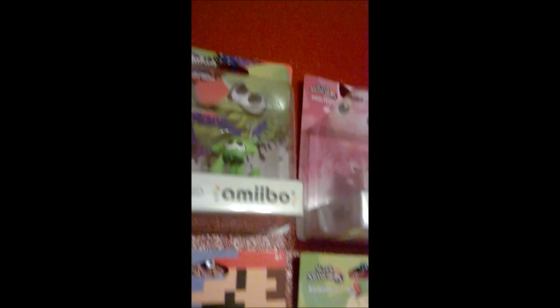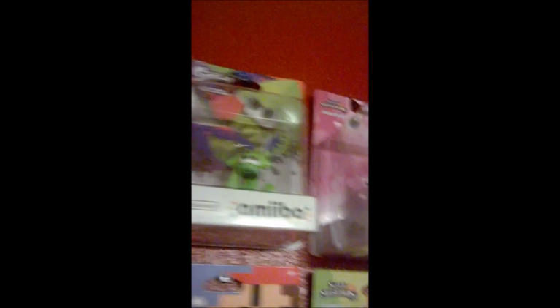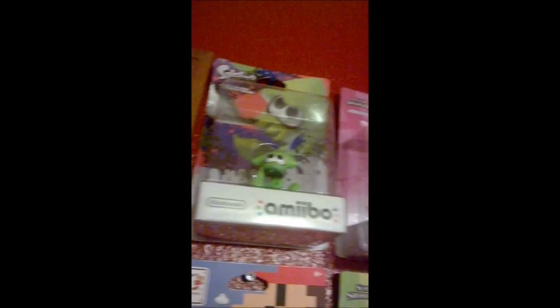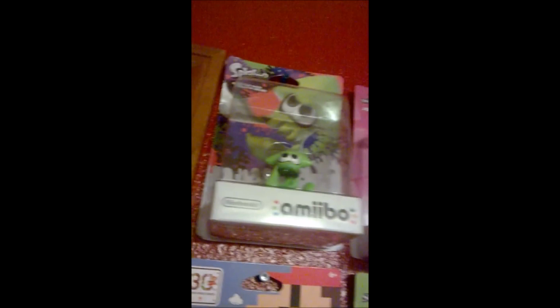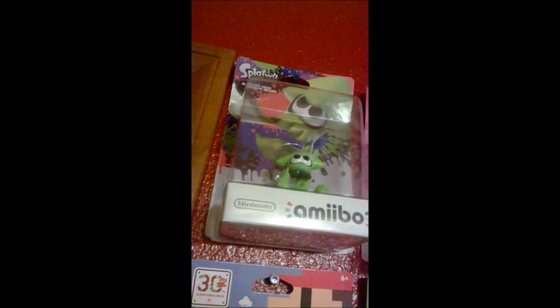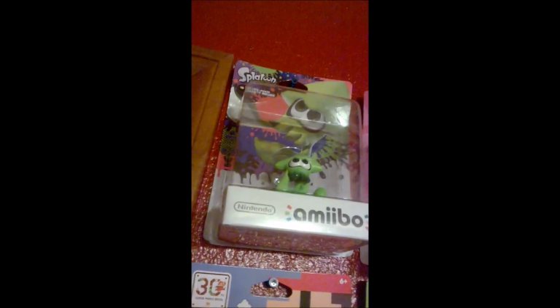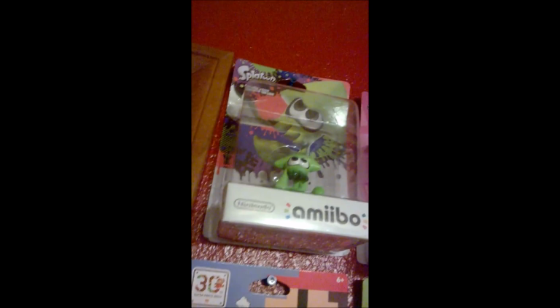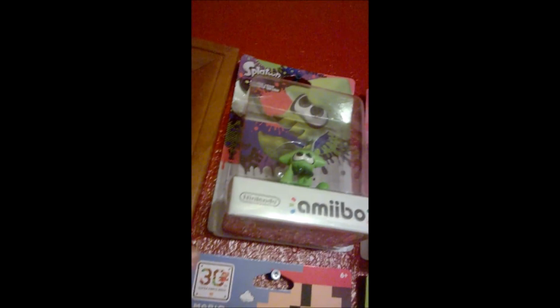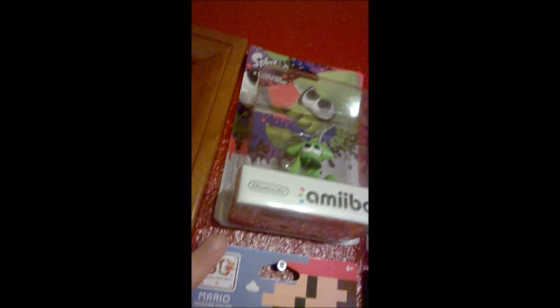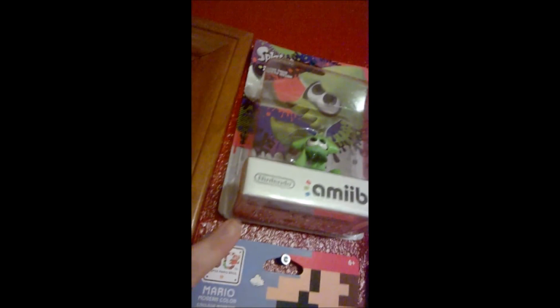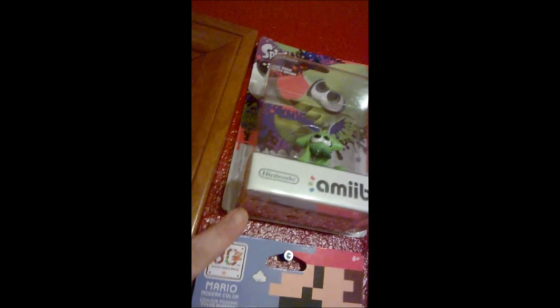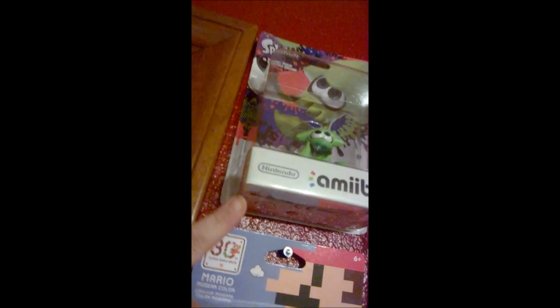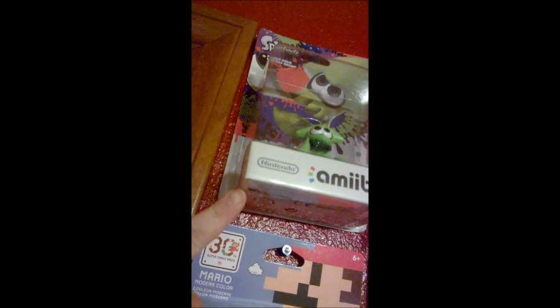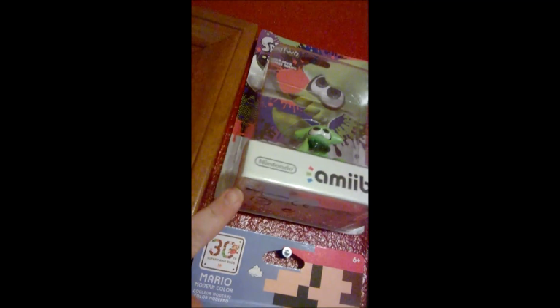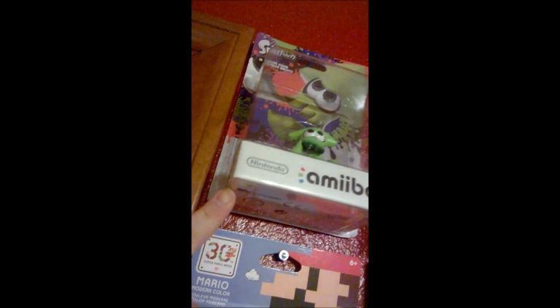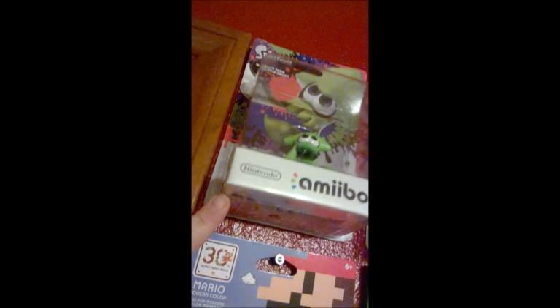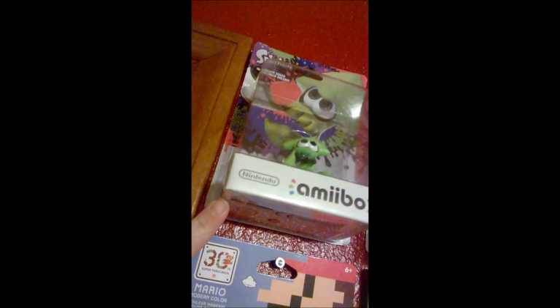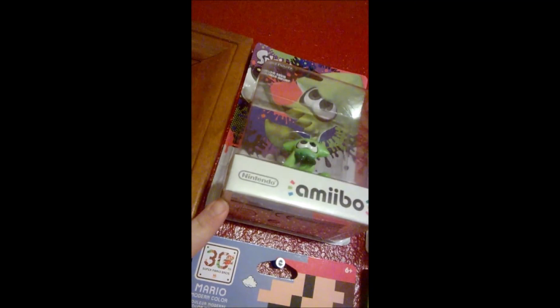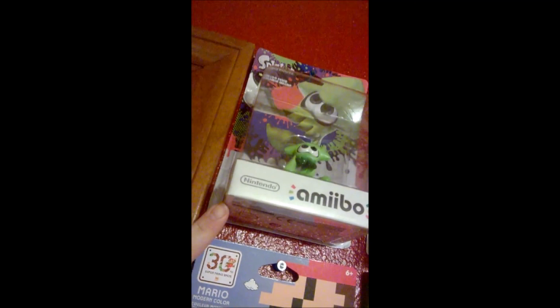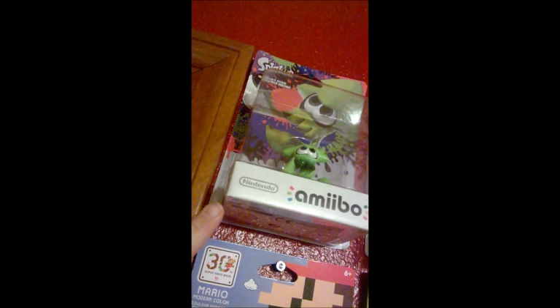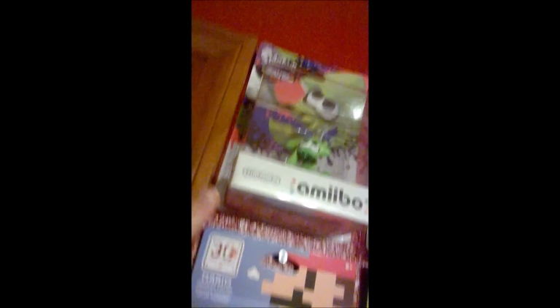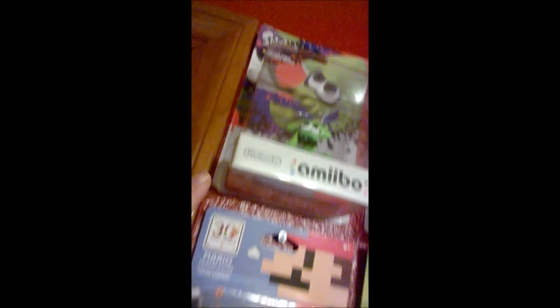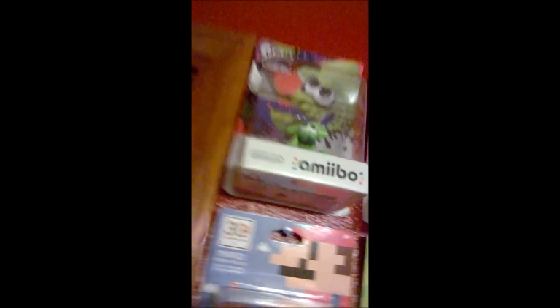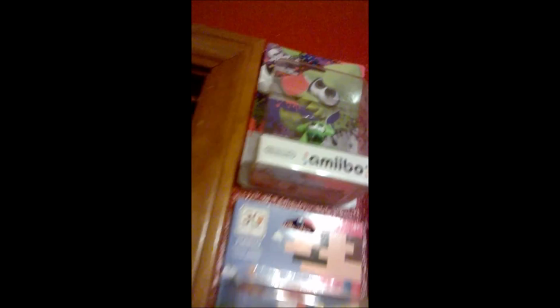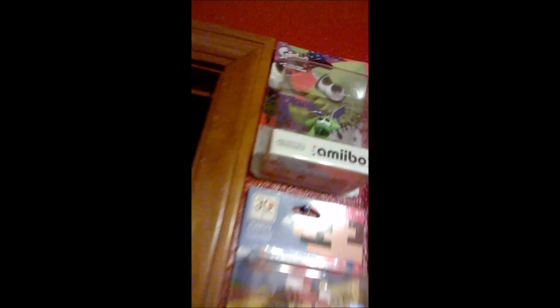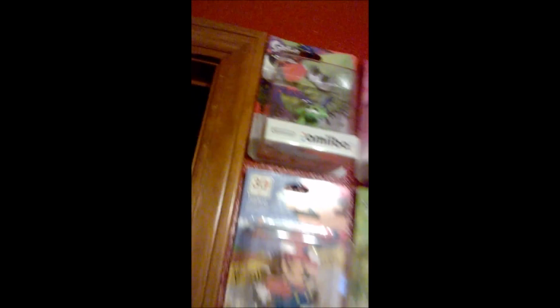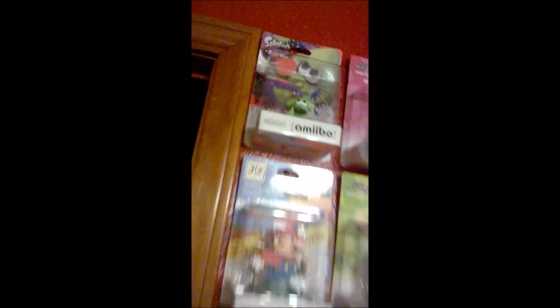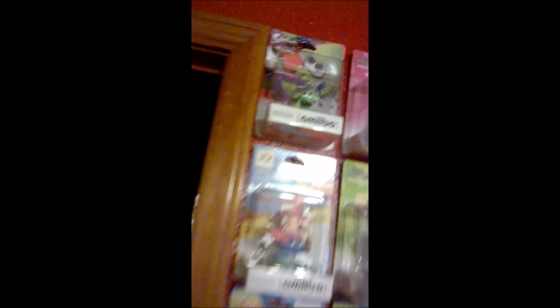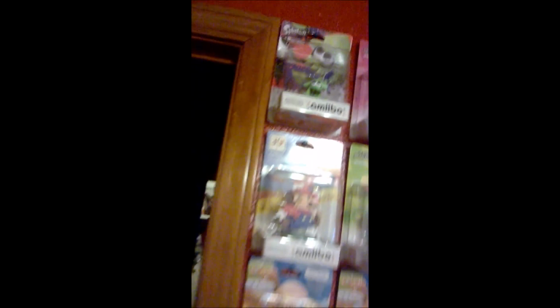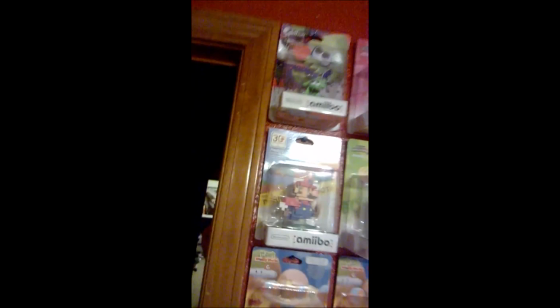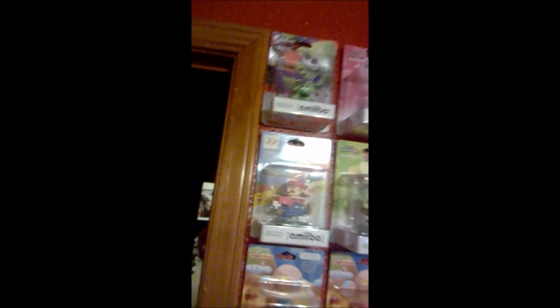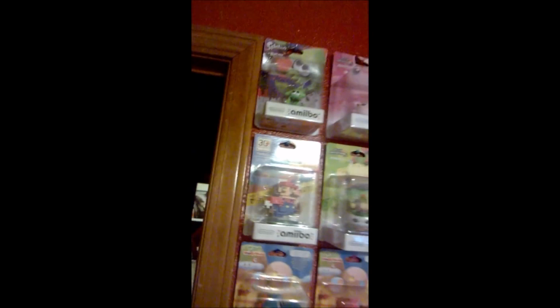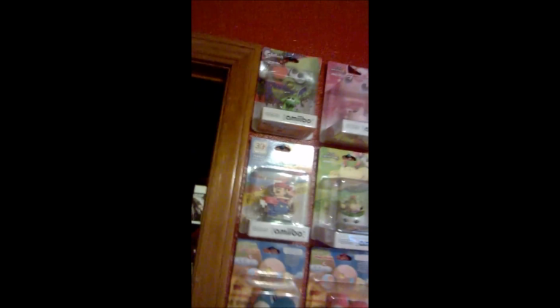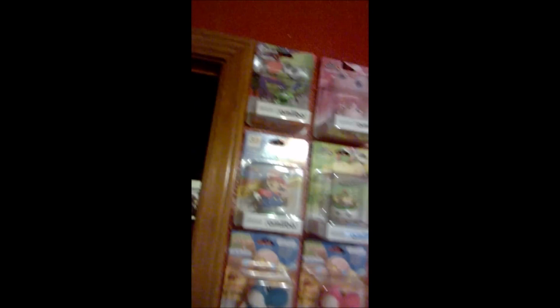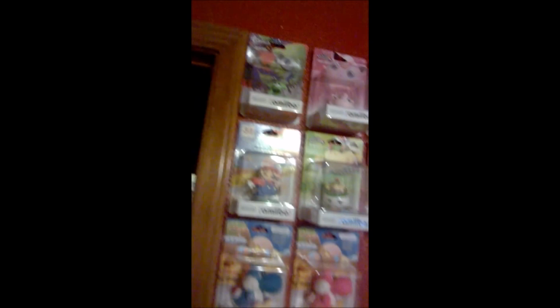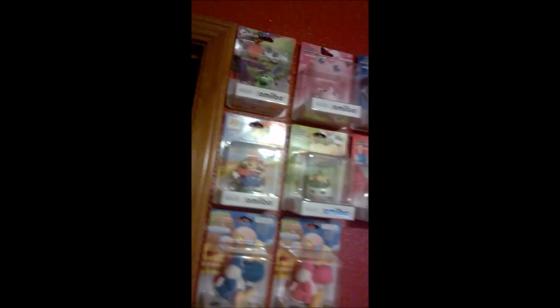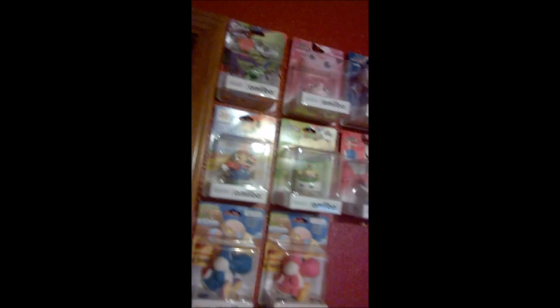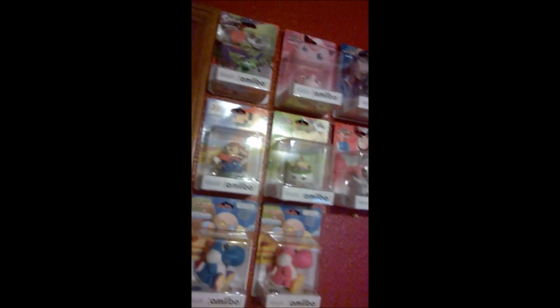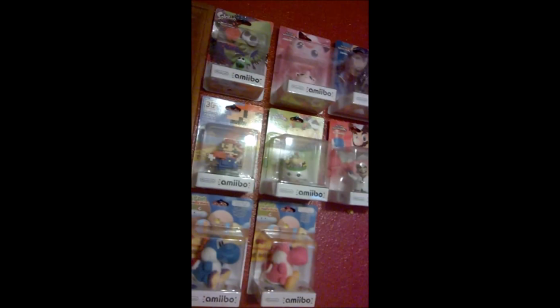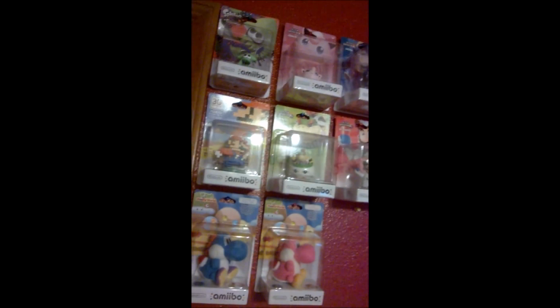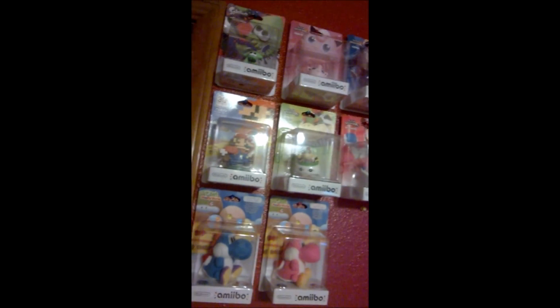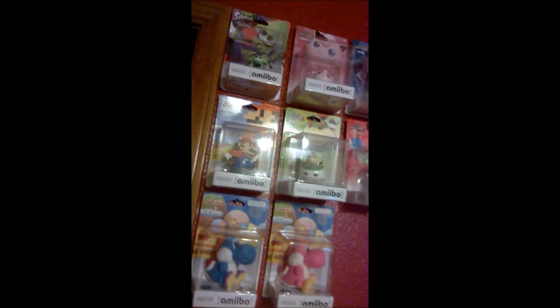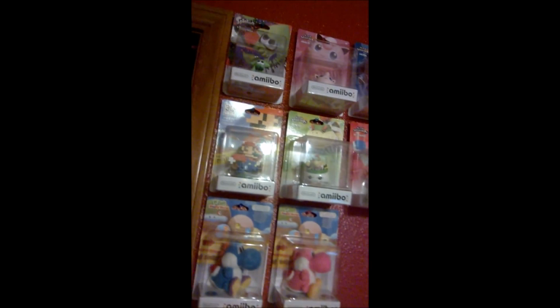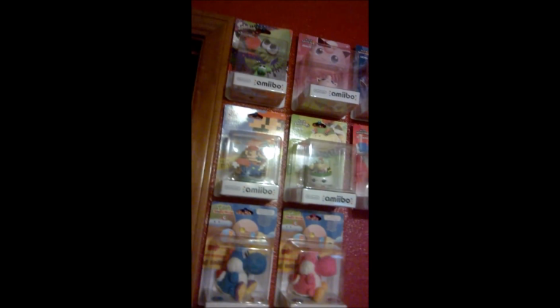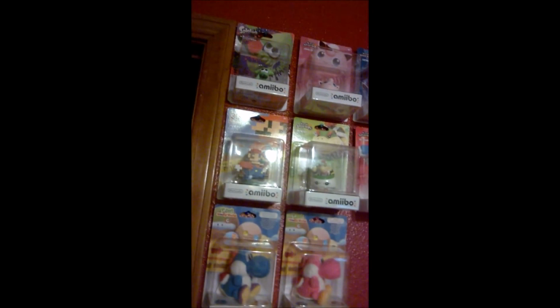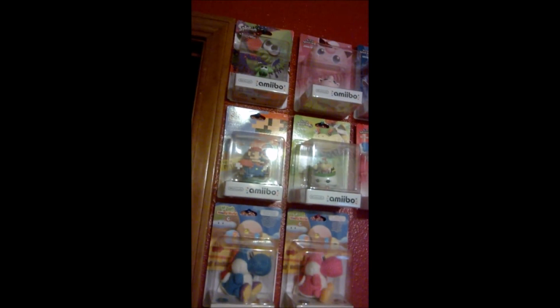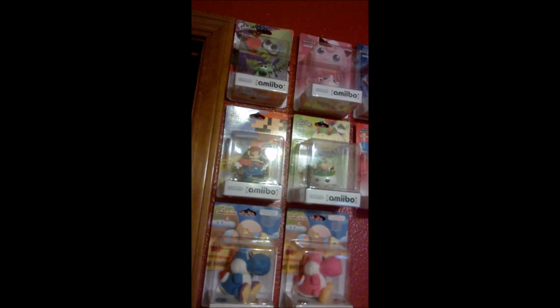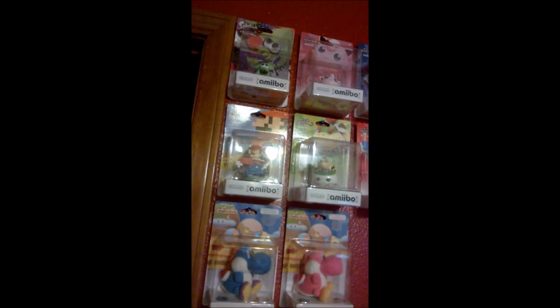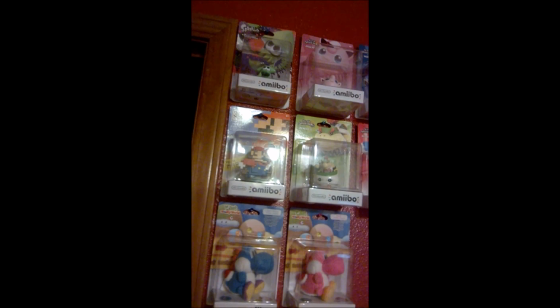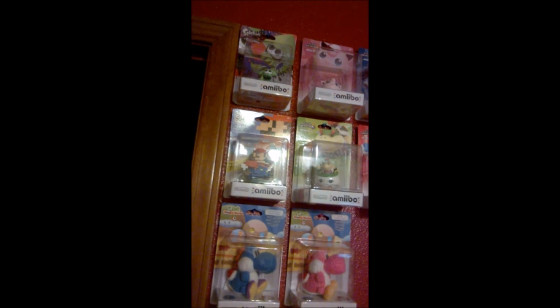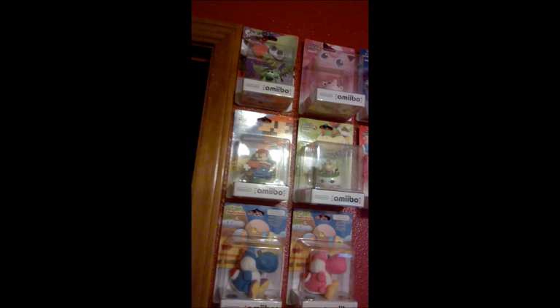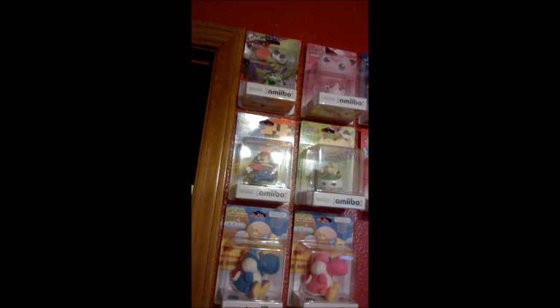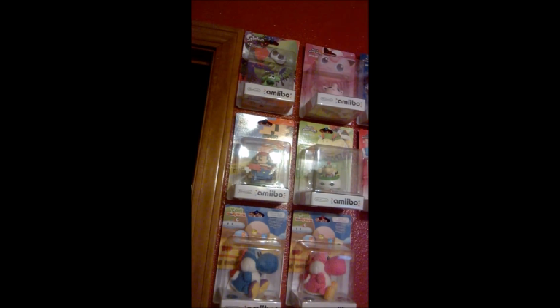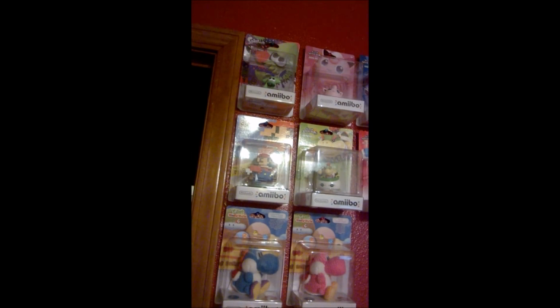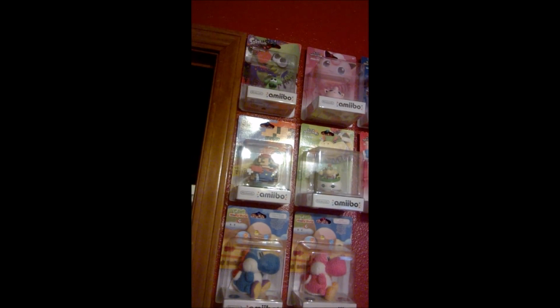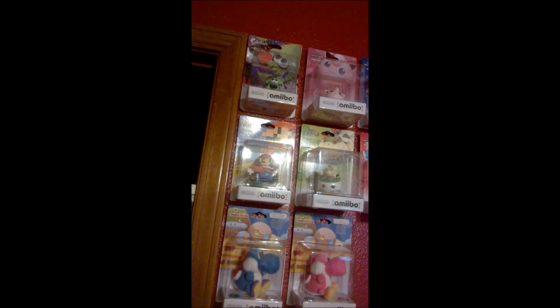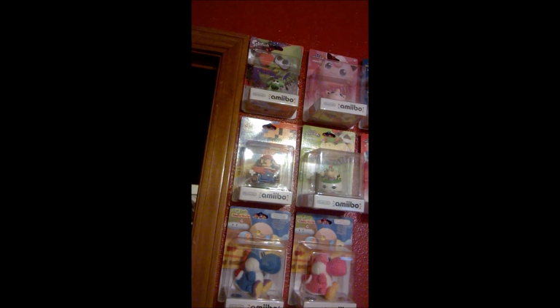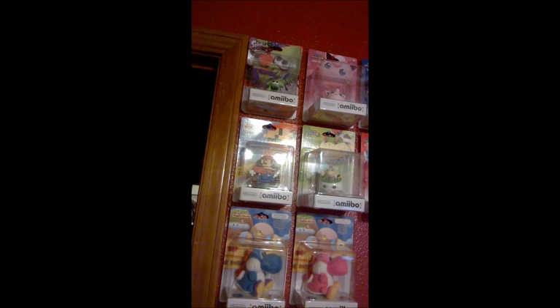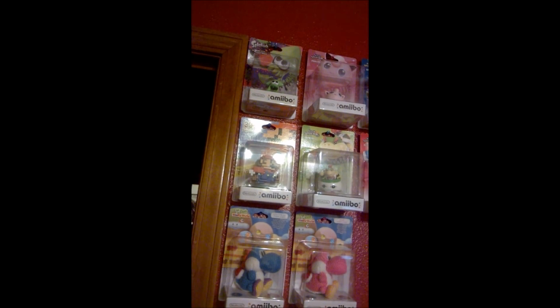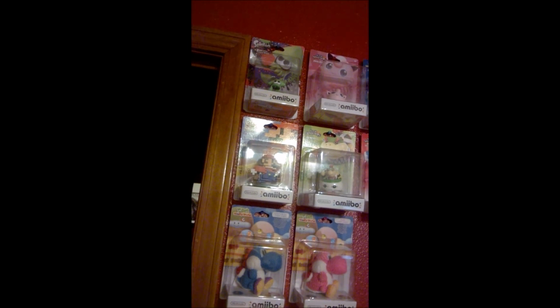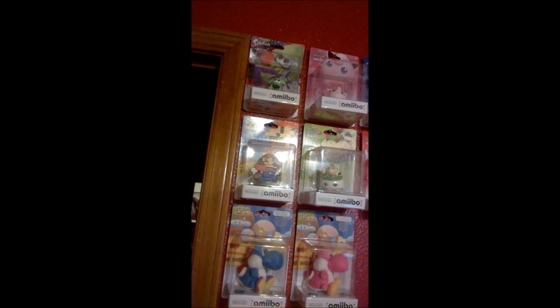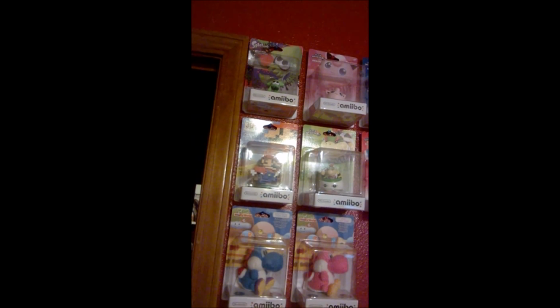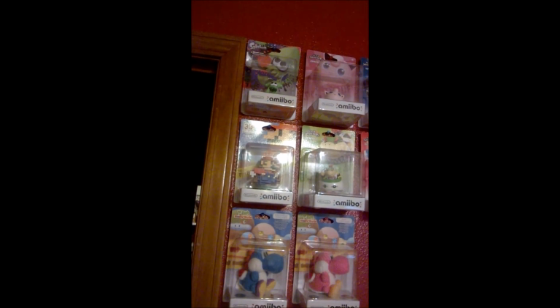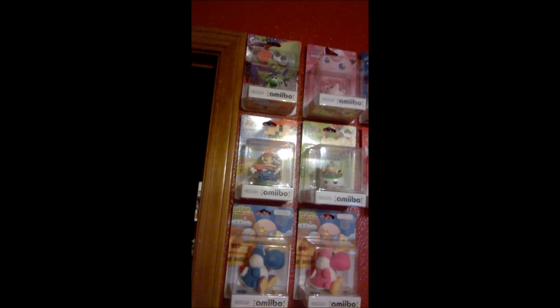Ta-da! Yay, he's on my wall. That's really cool — fits right on my wall.